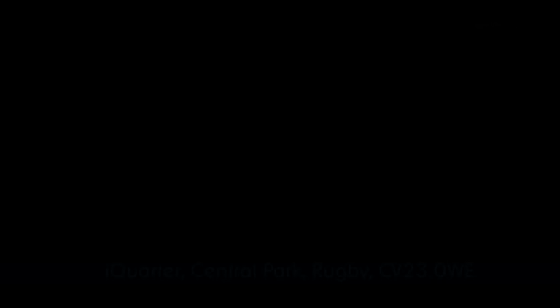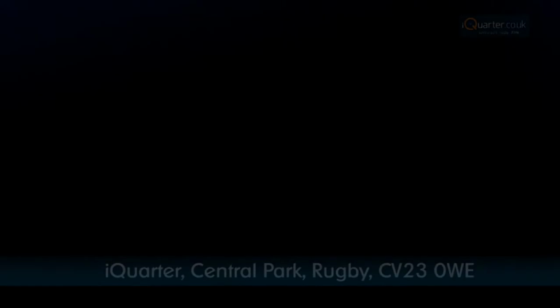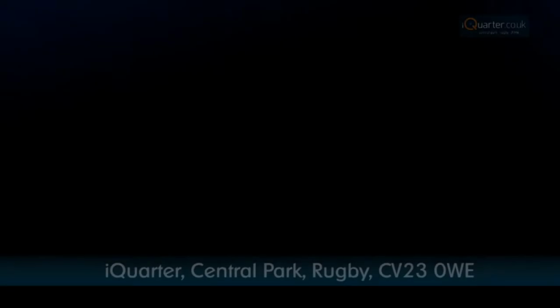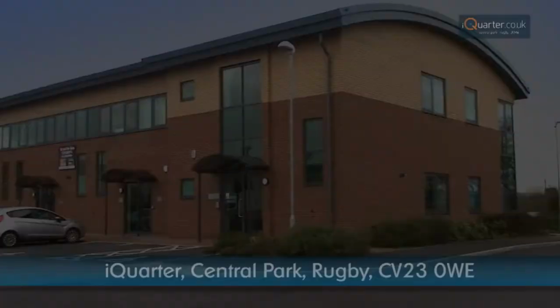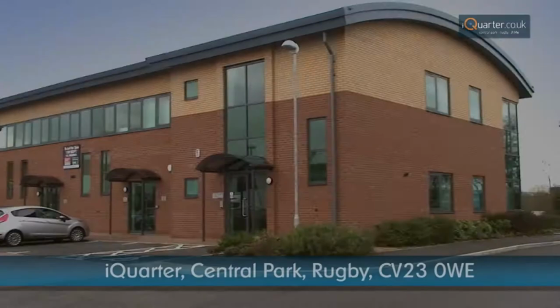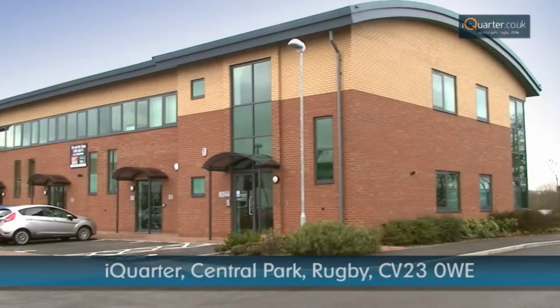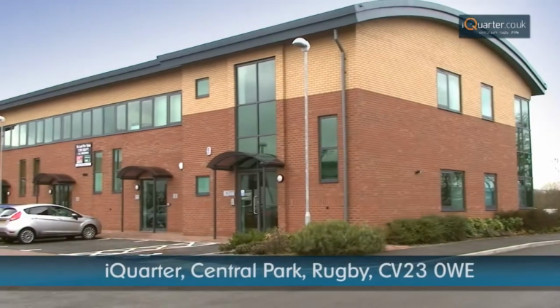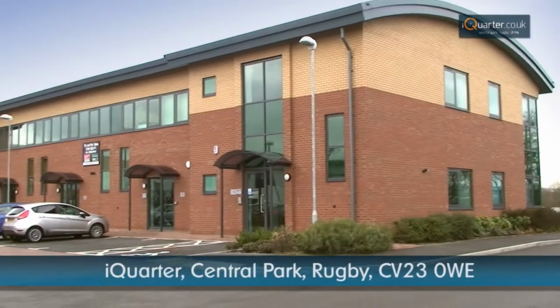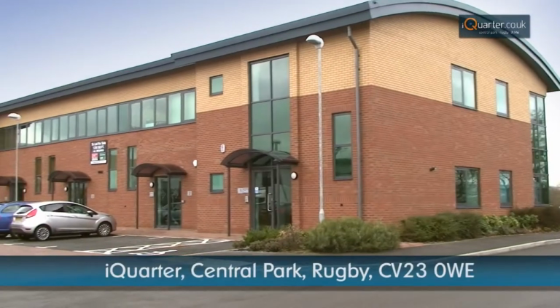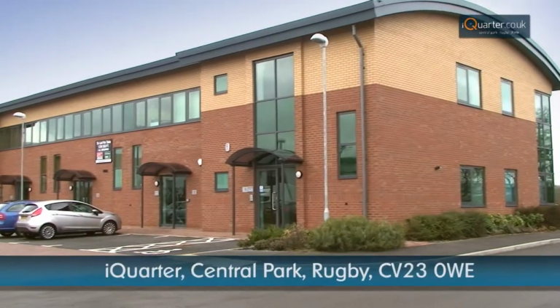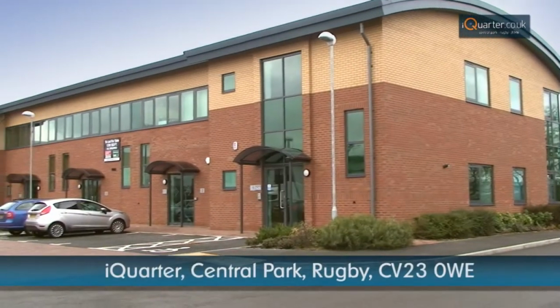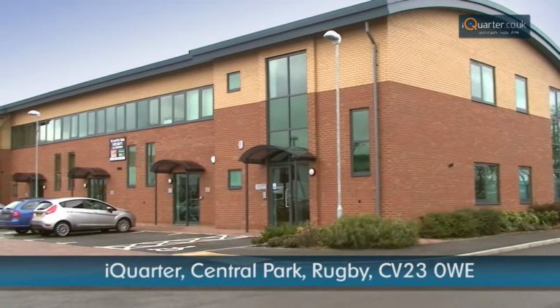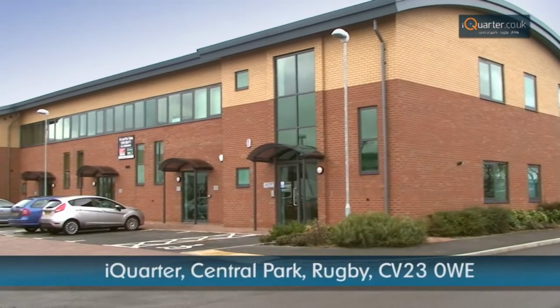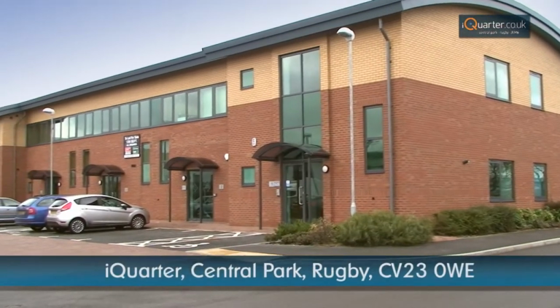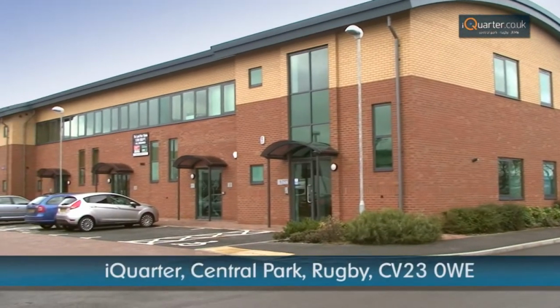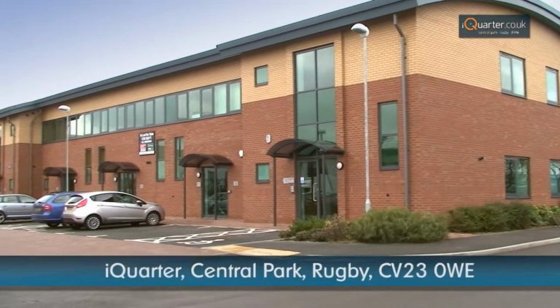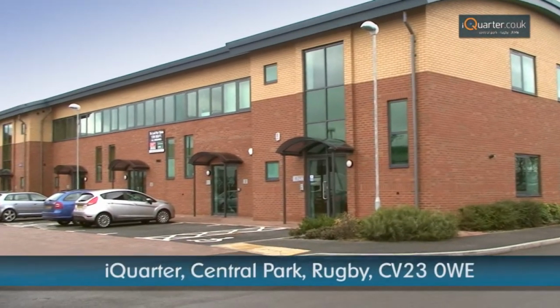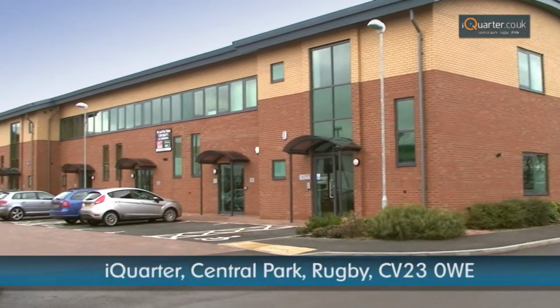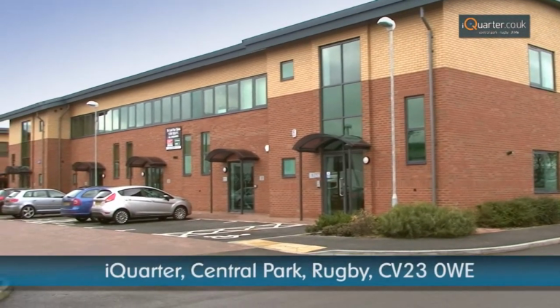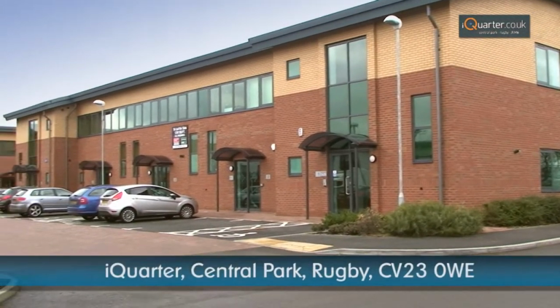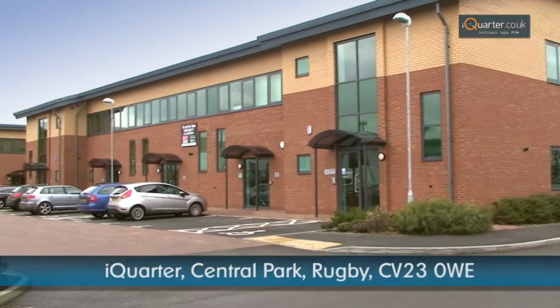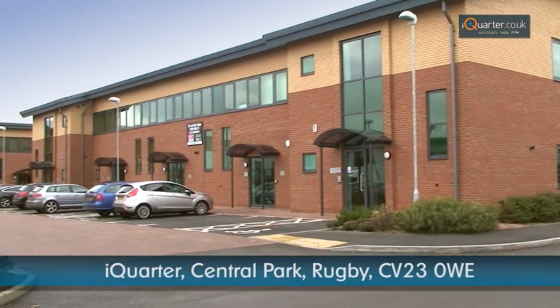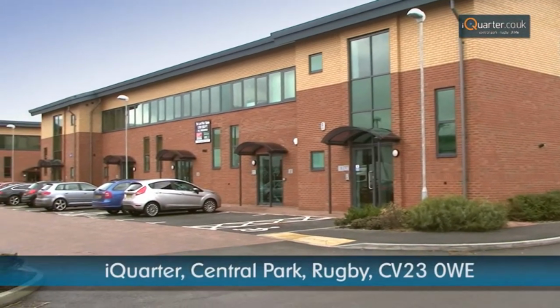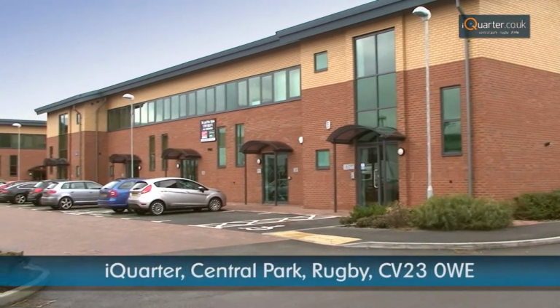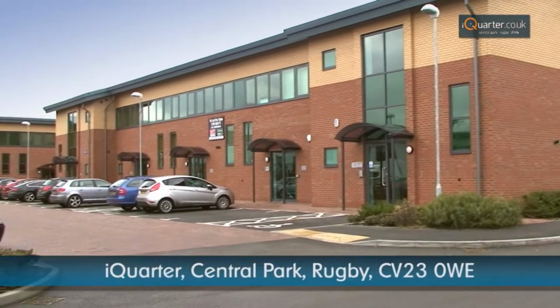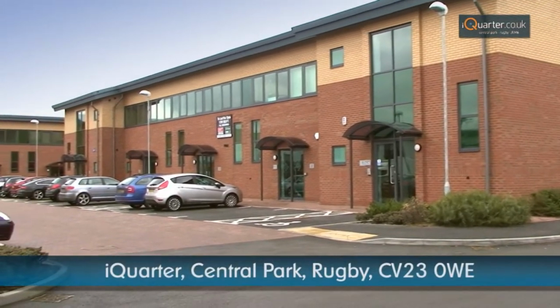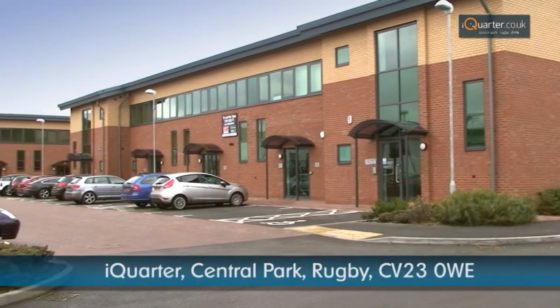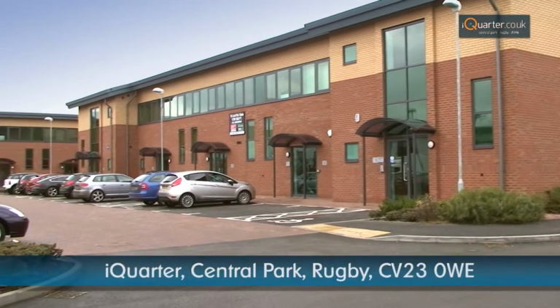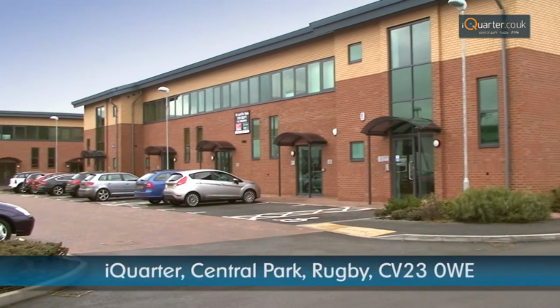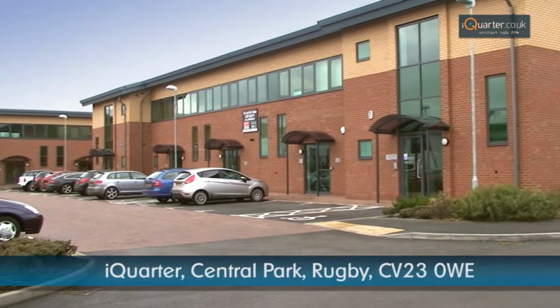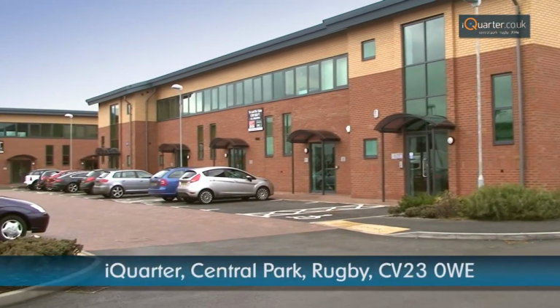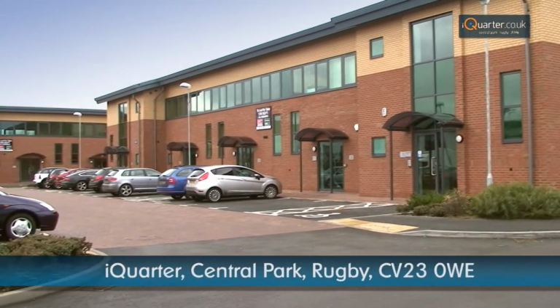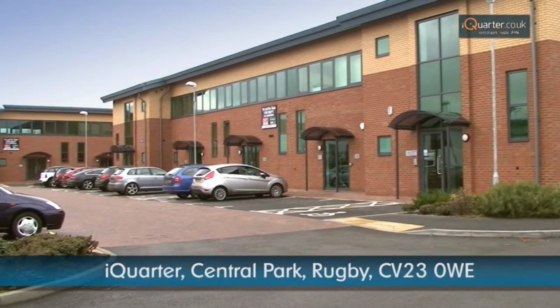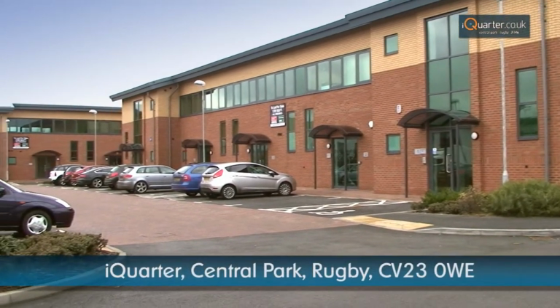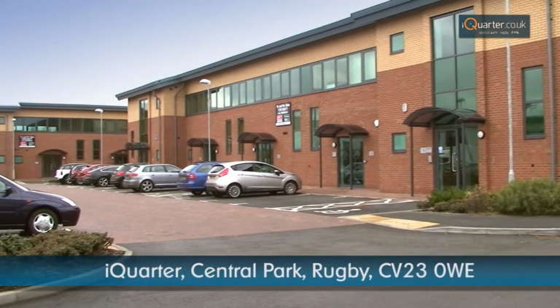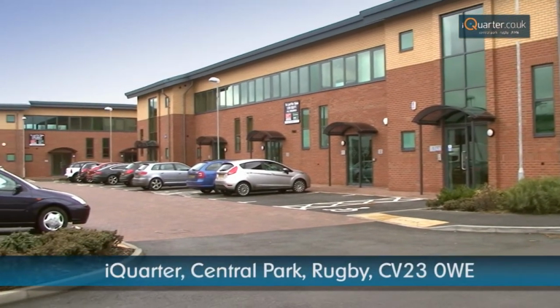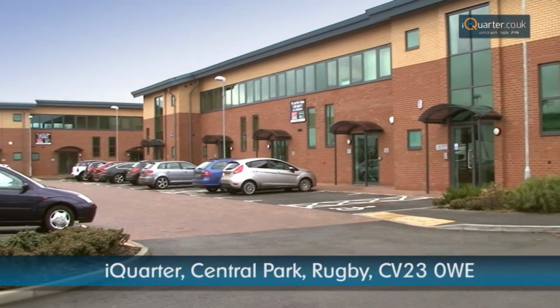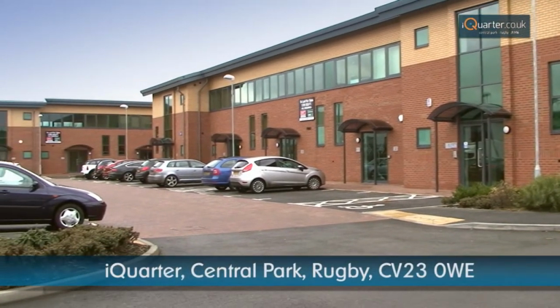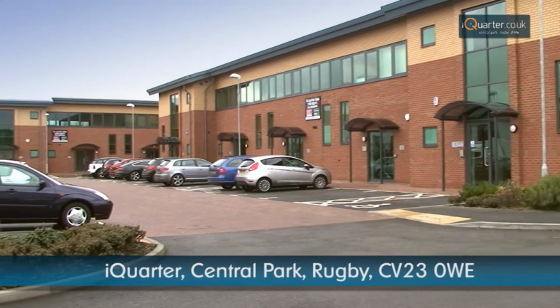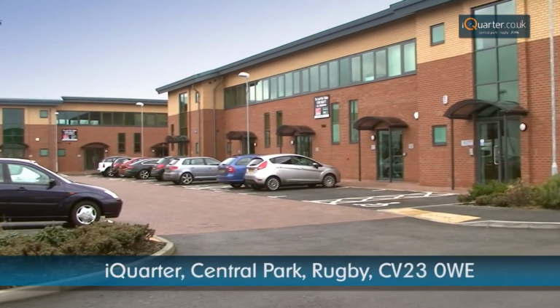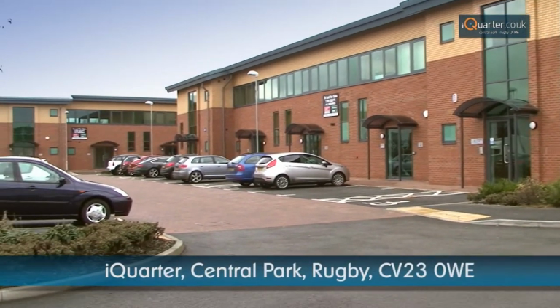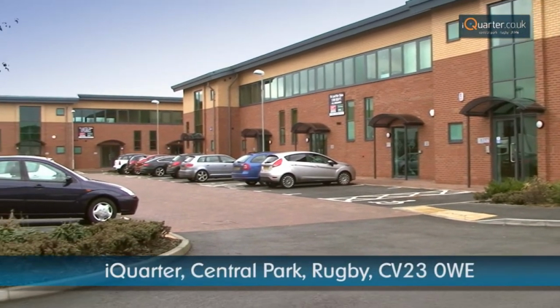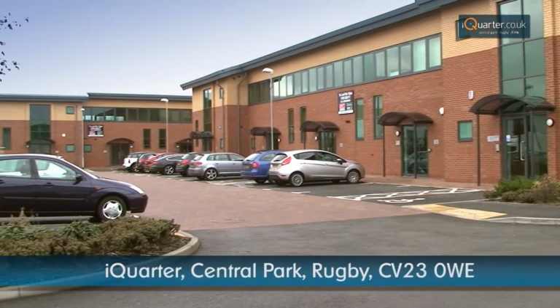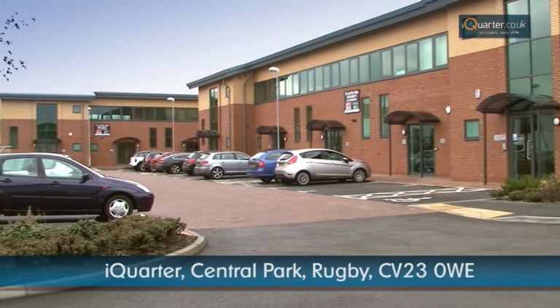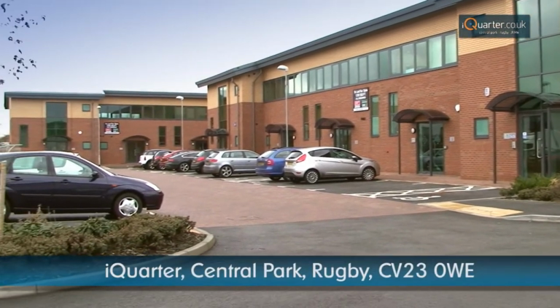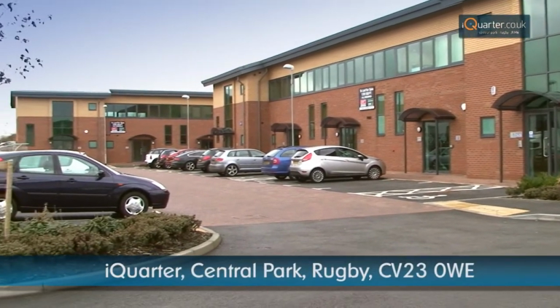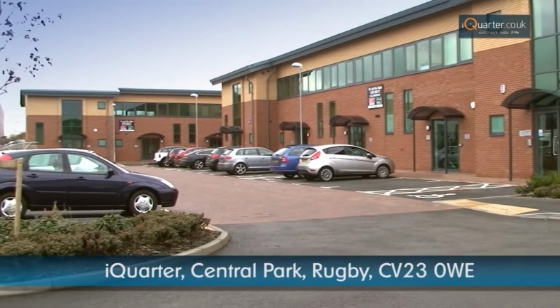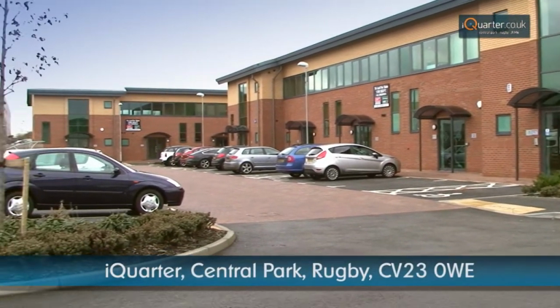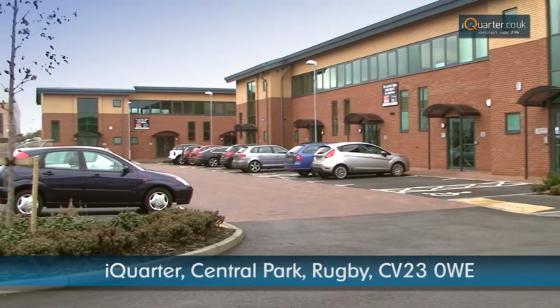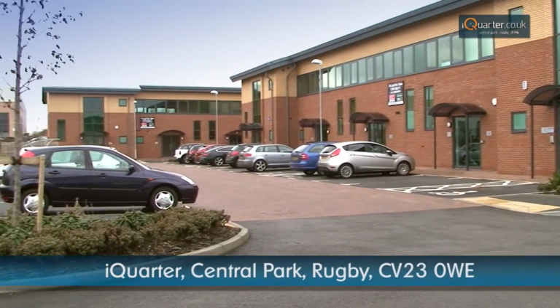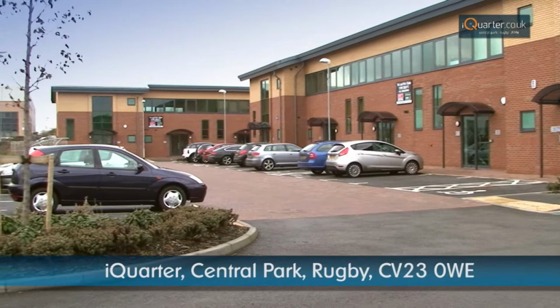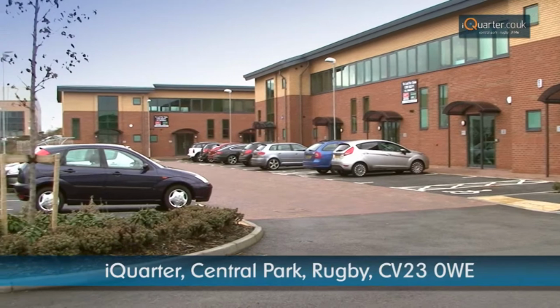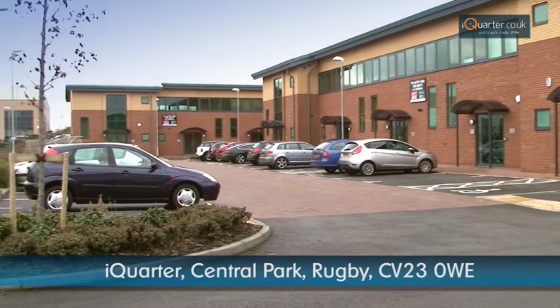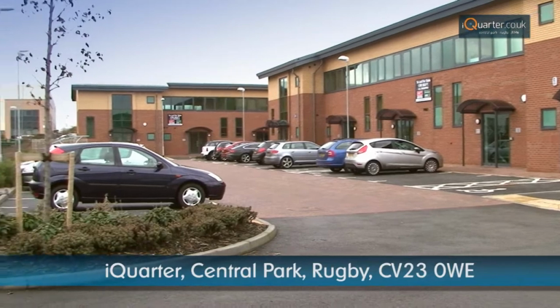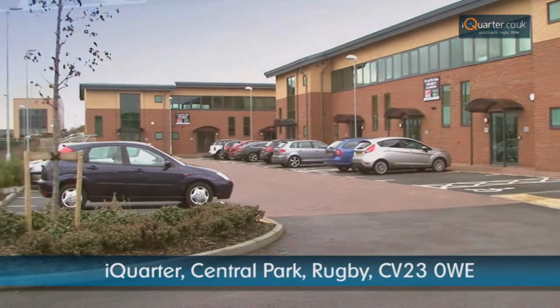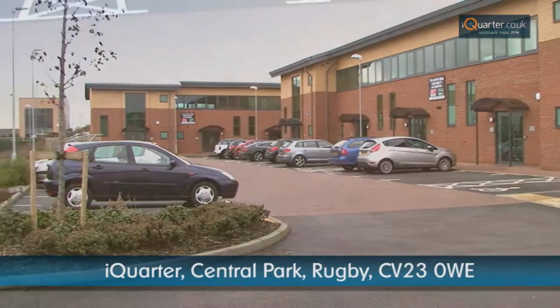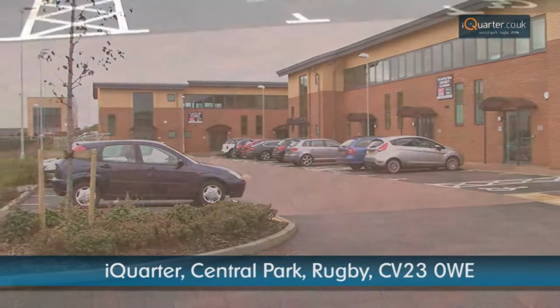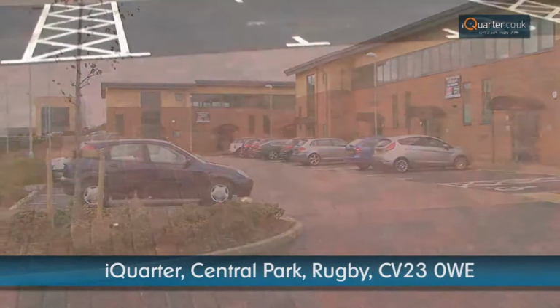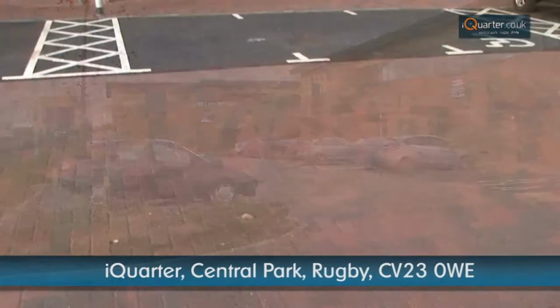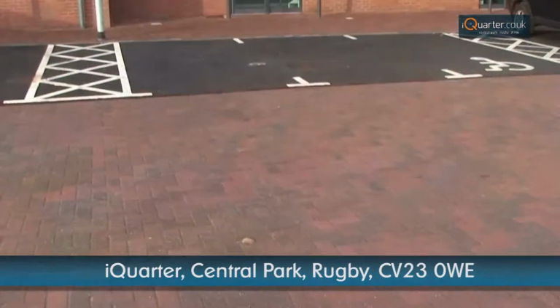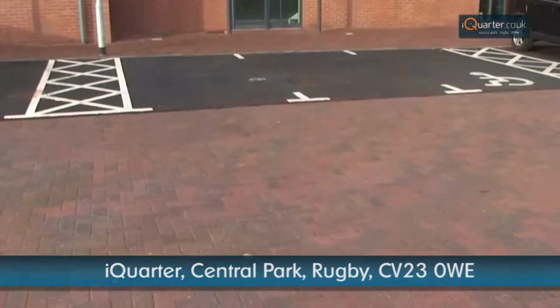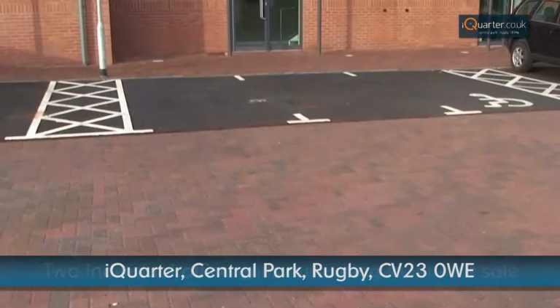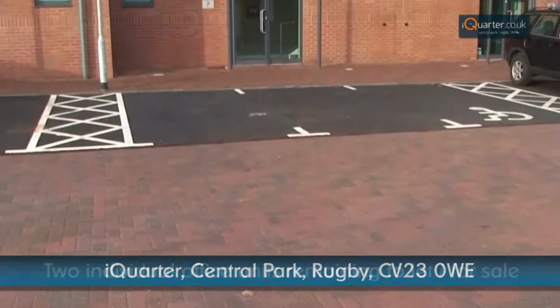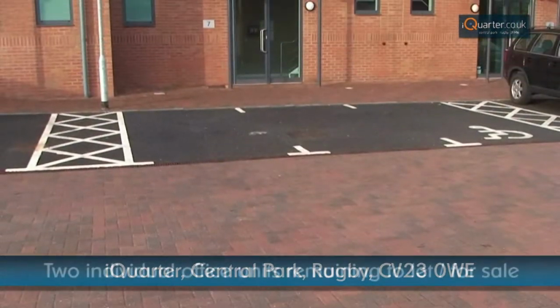I Quarter in Central Park, Rugby is a high-quality business park, offering both office and warehouse accommodation.